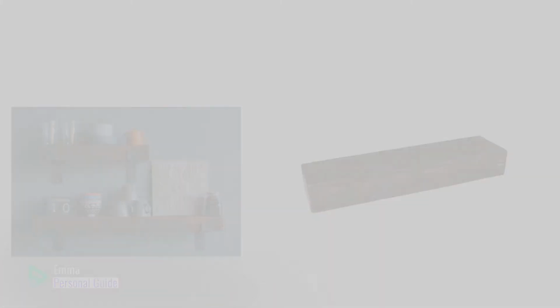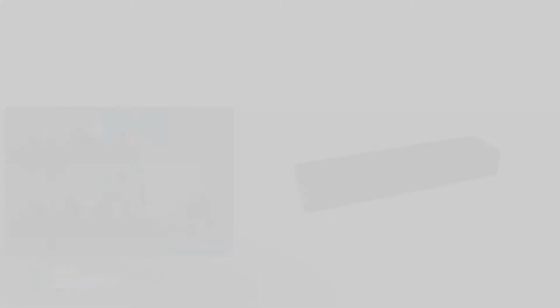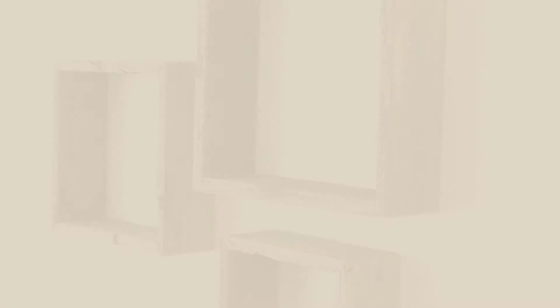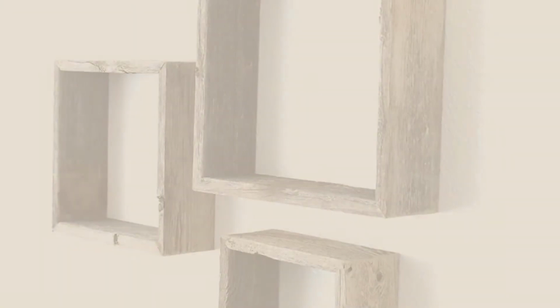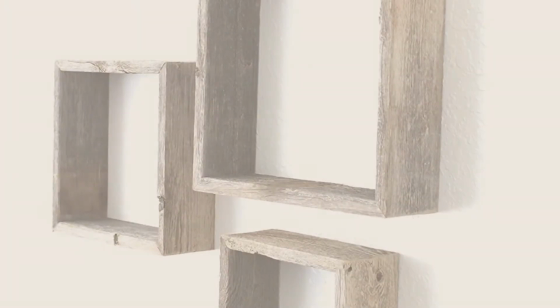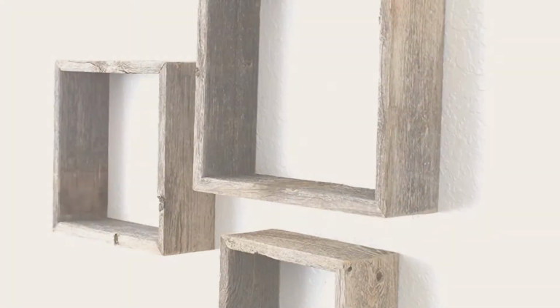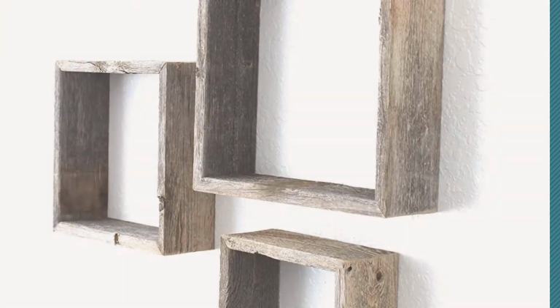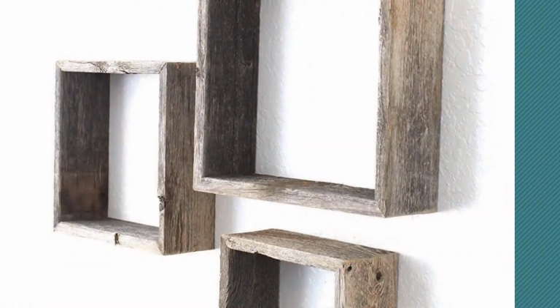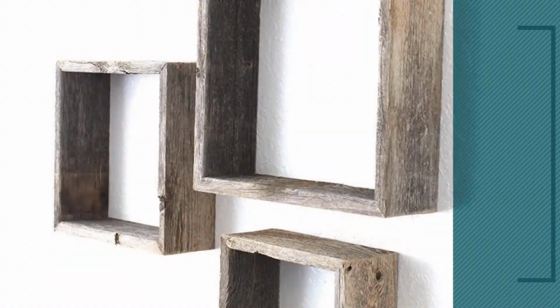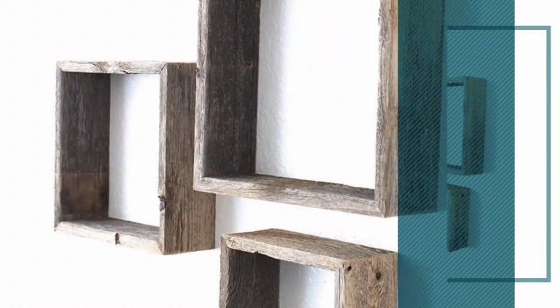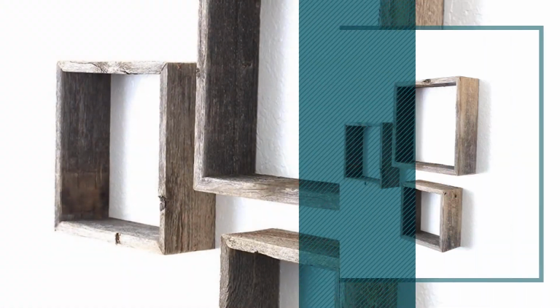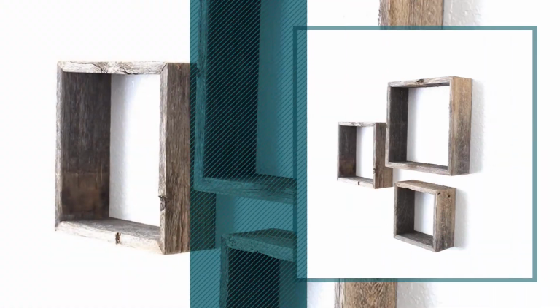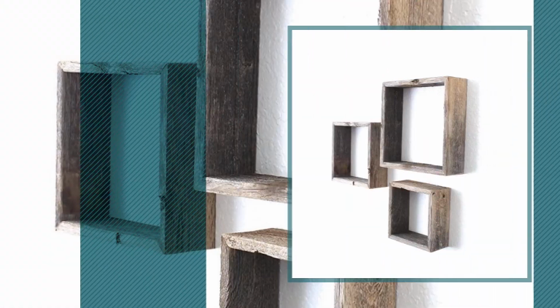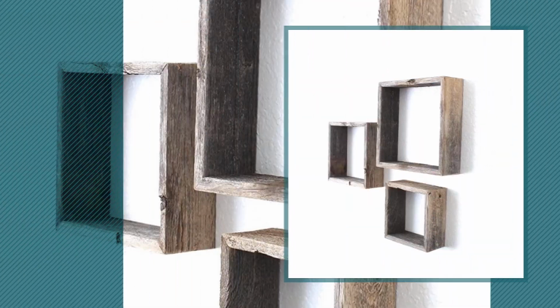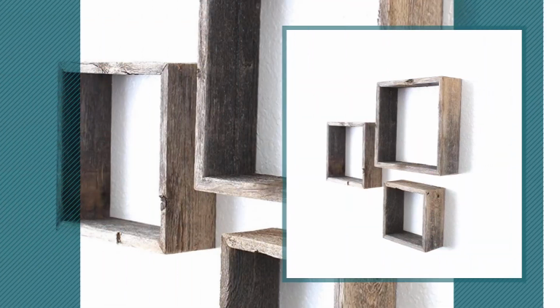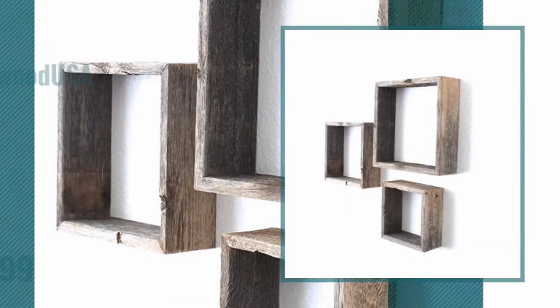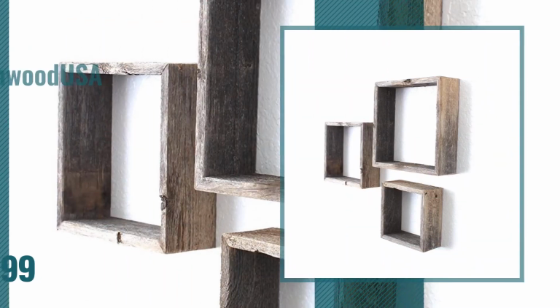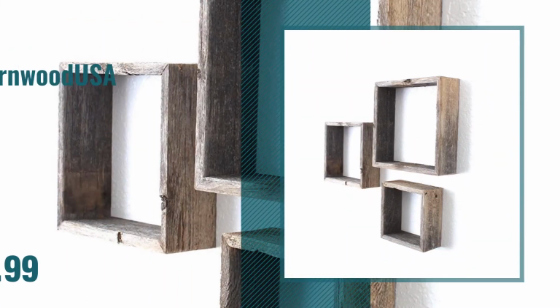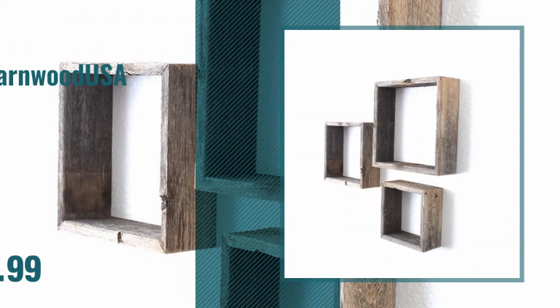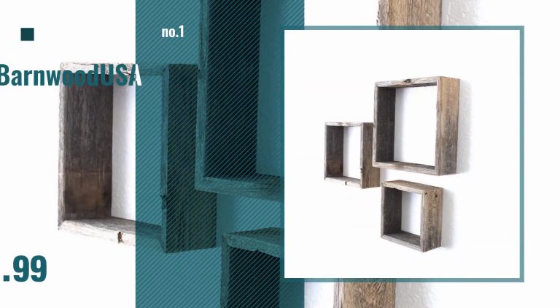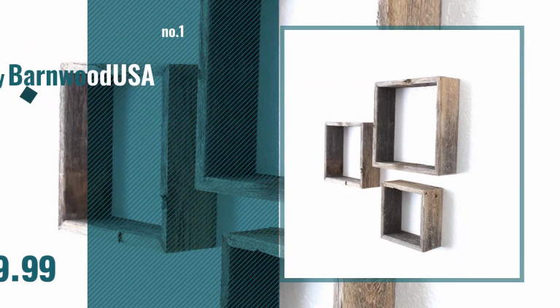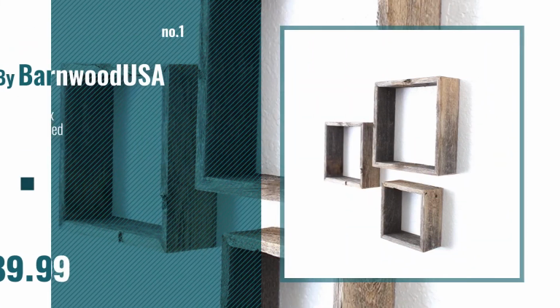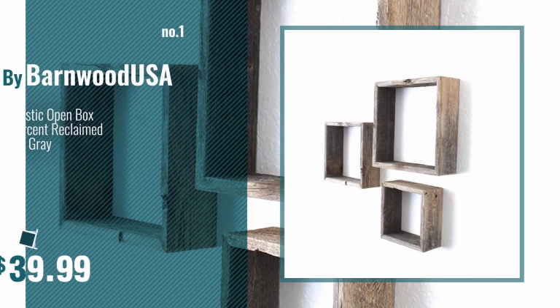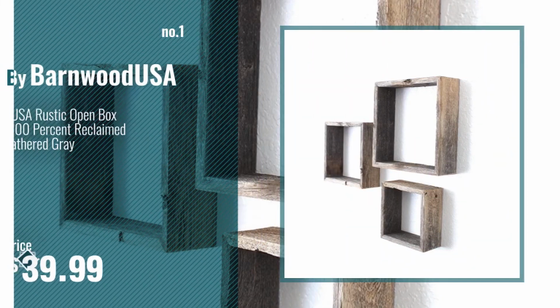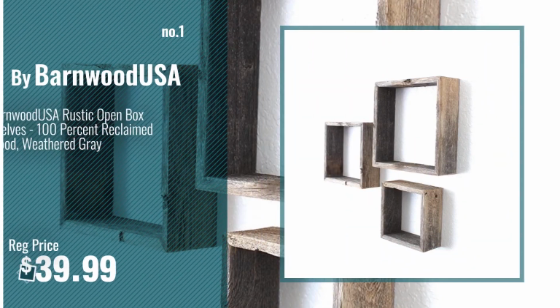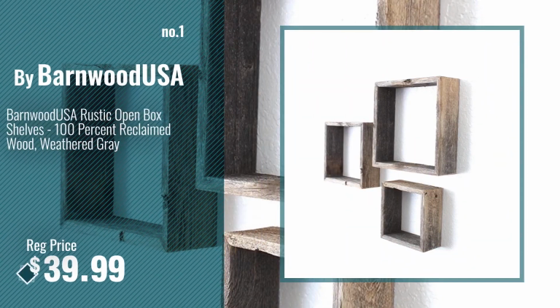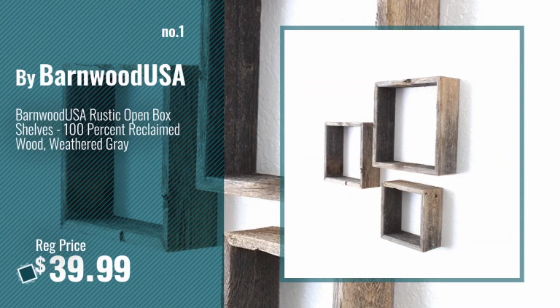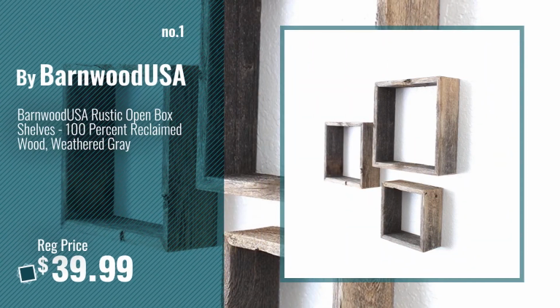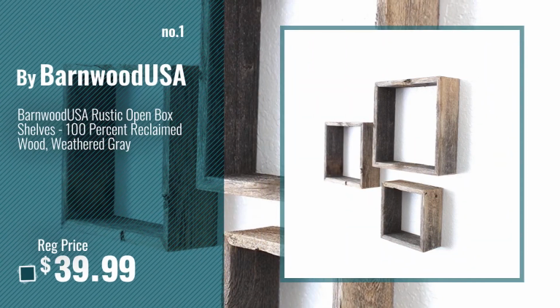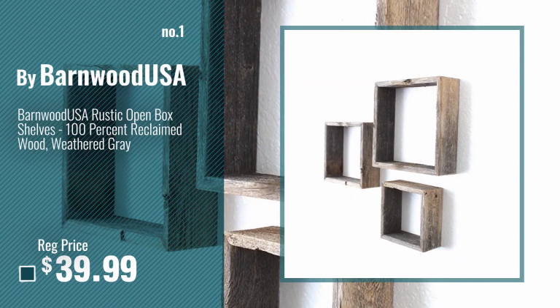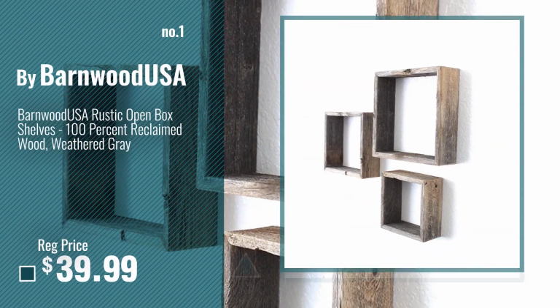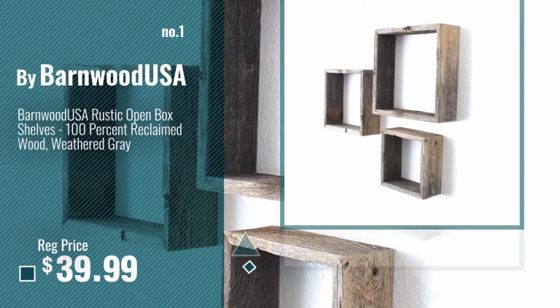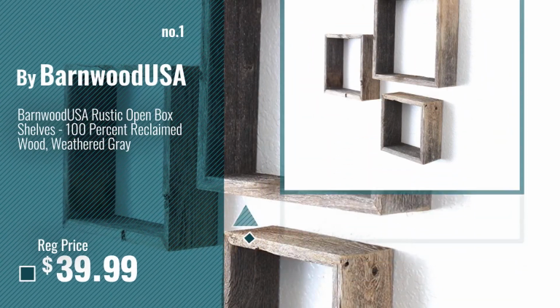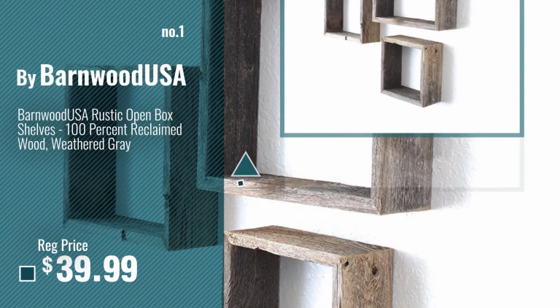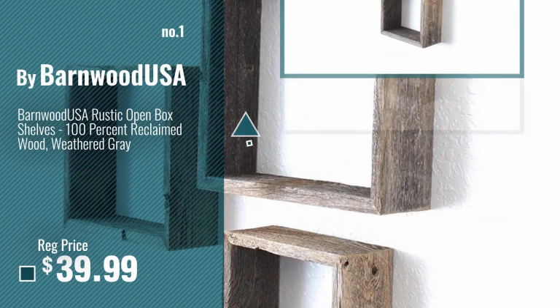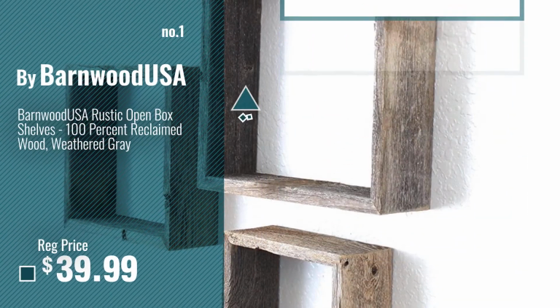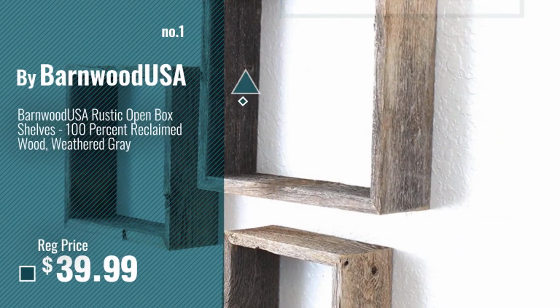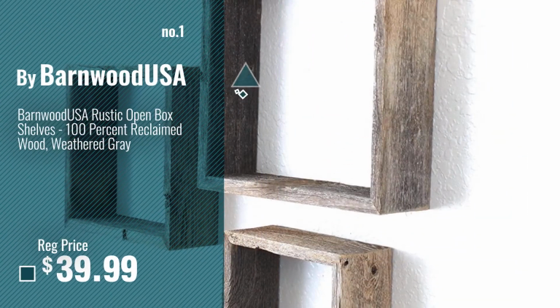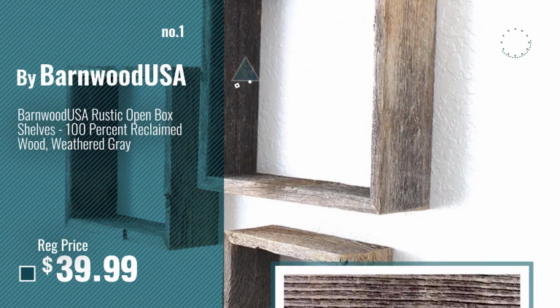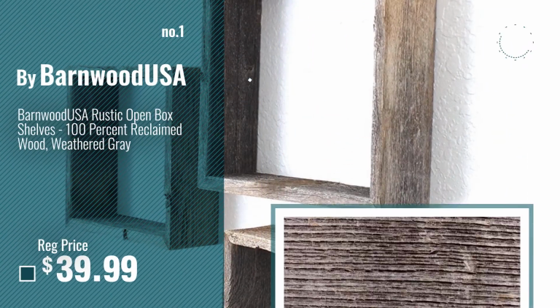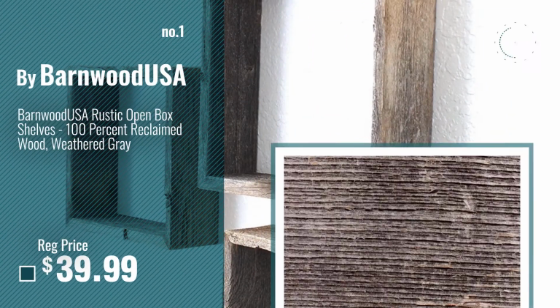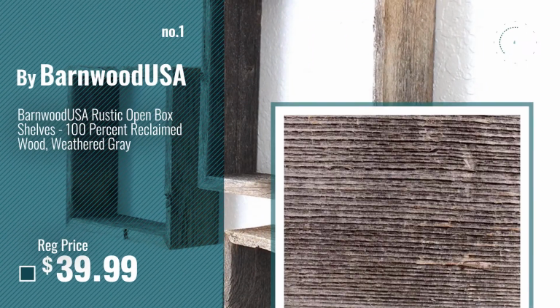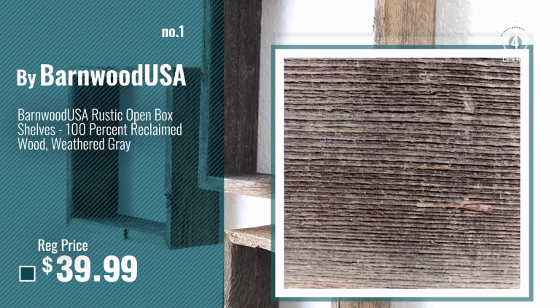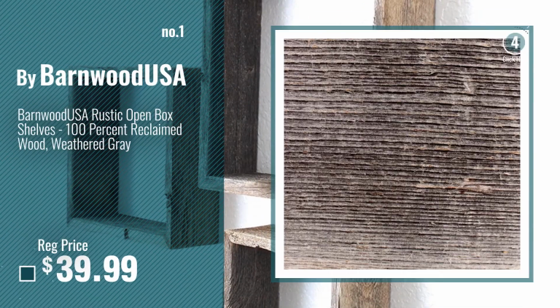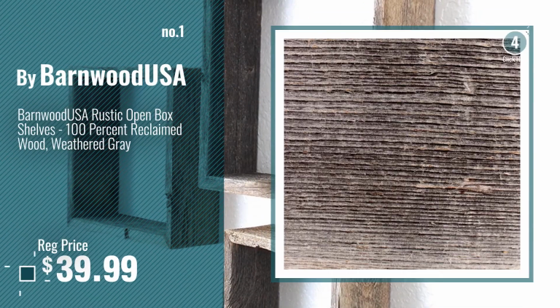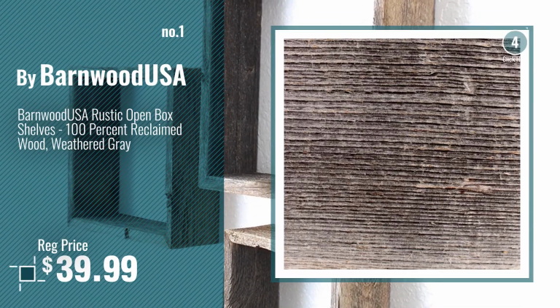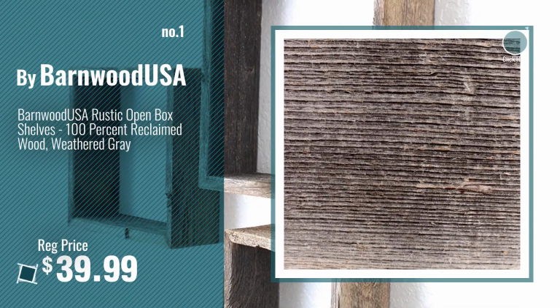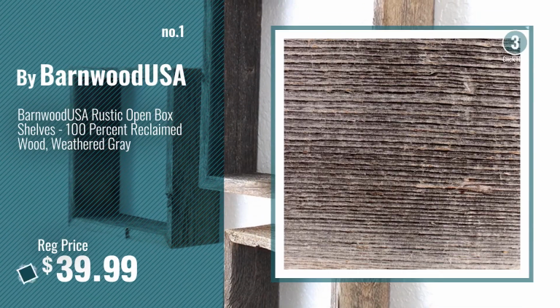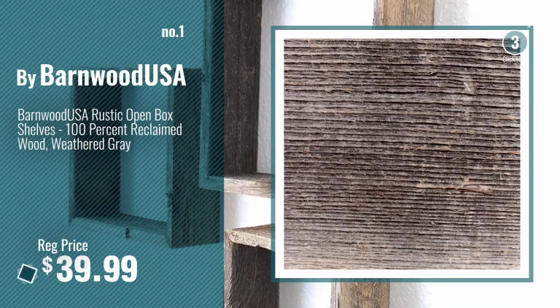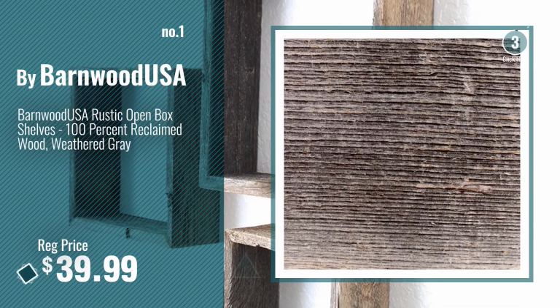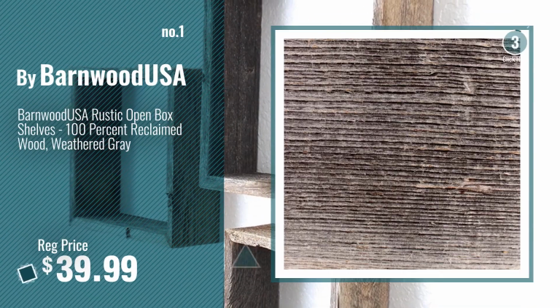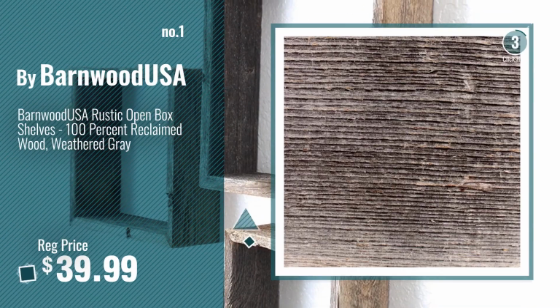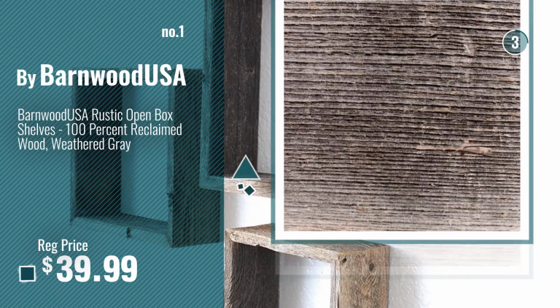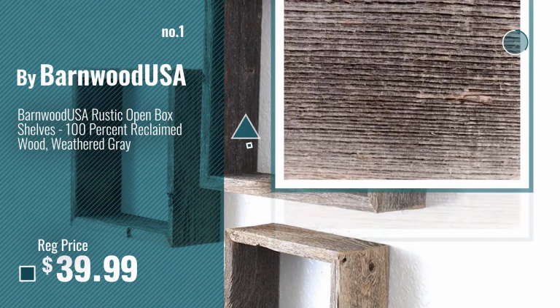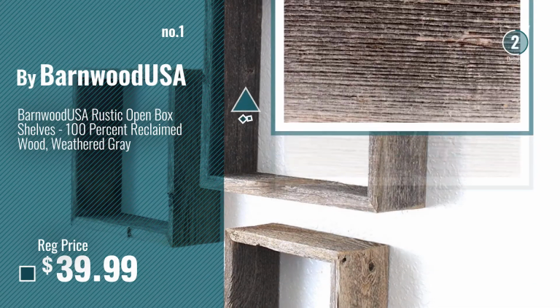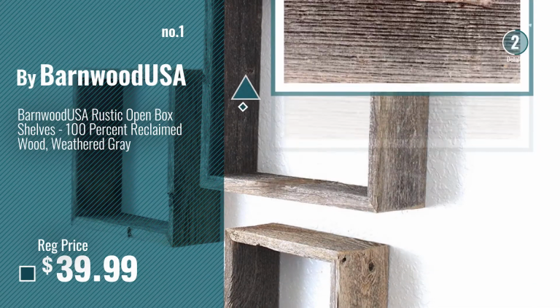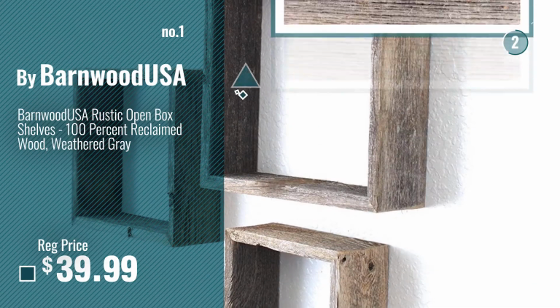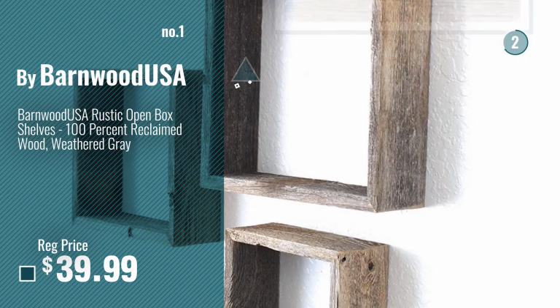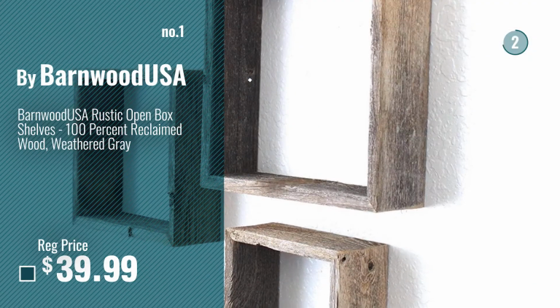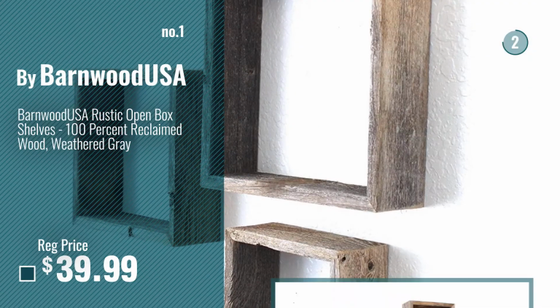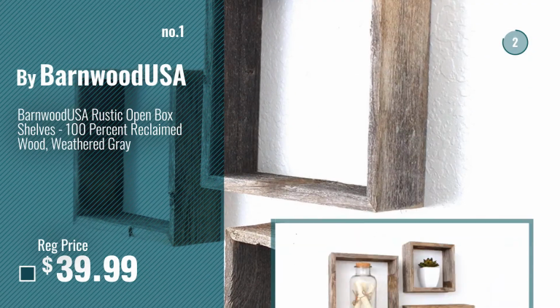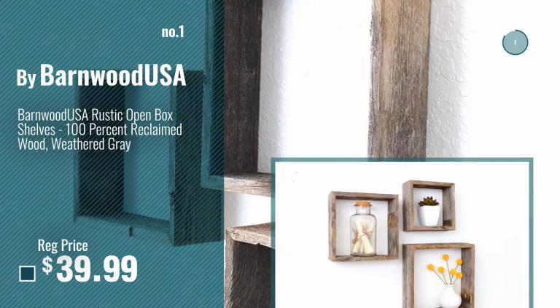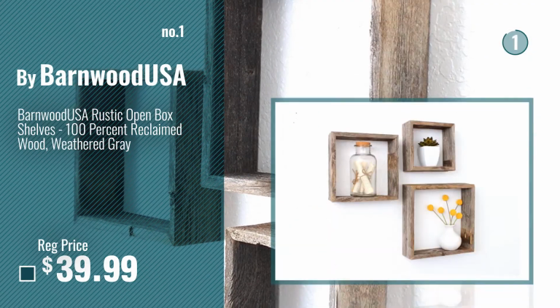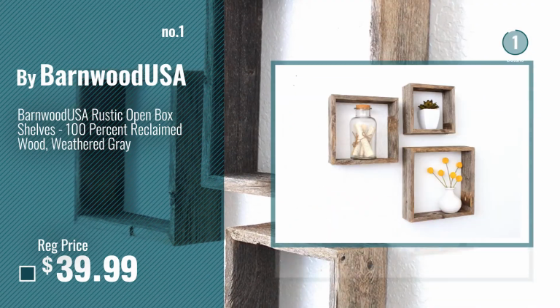Number 1, most popular, by Barnwood USA. Watch this video, choose your favorite.